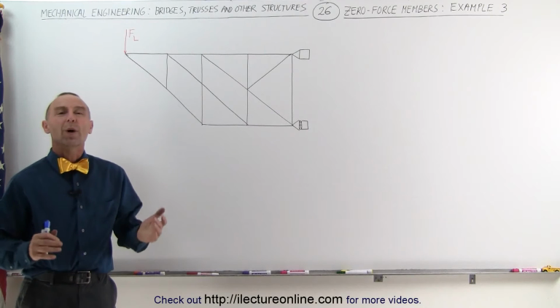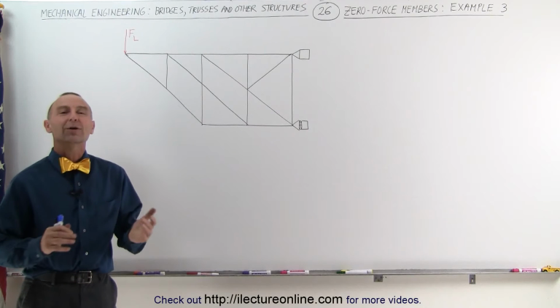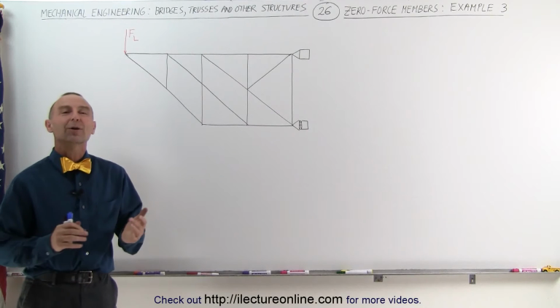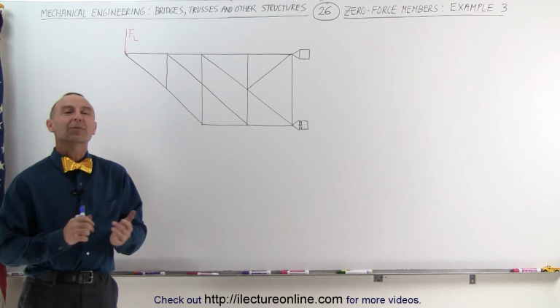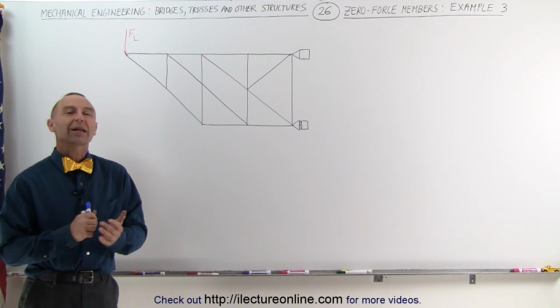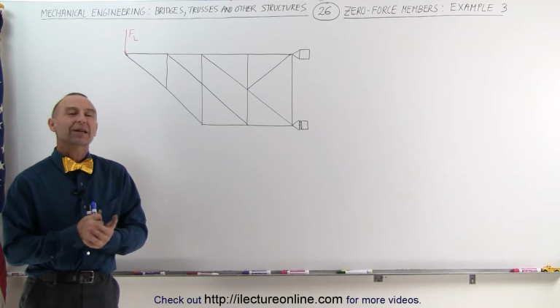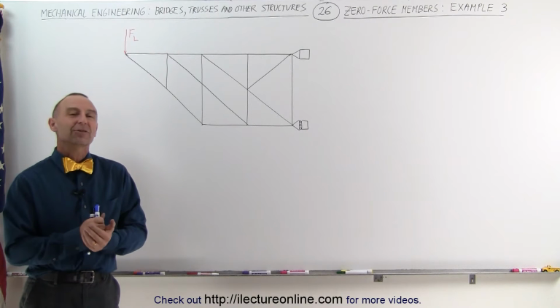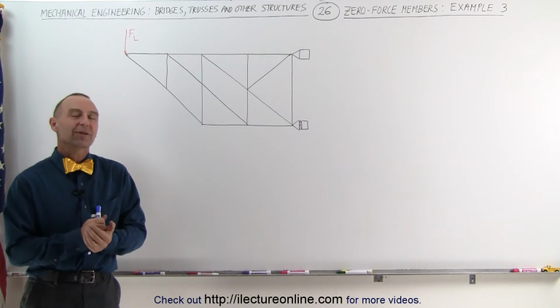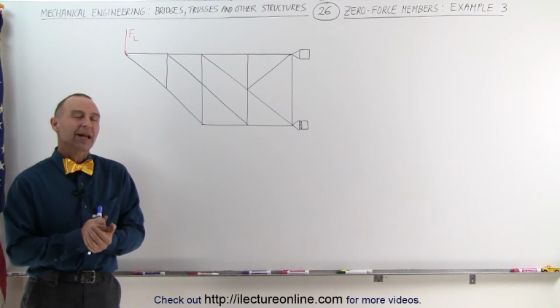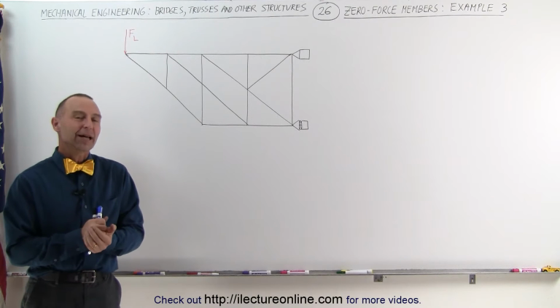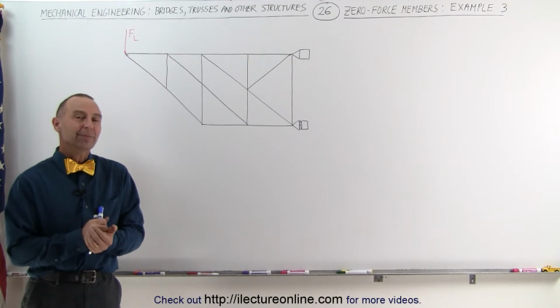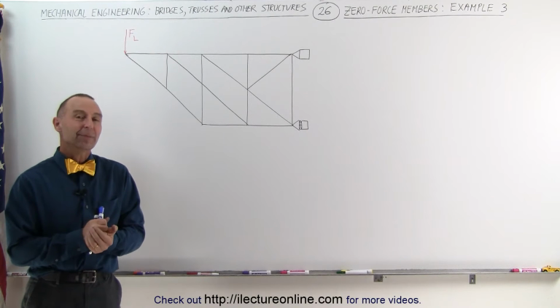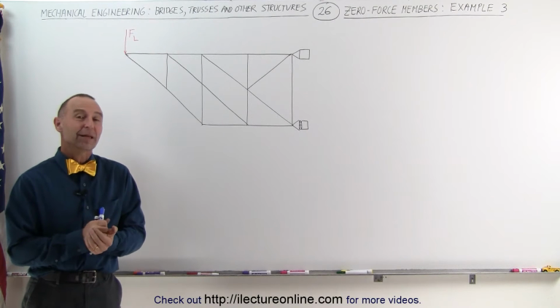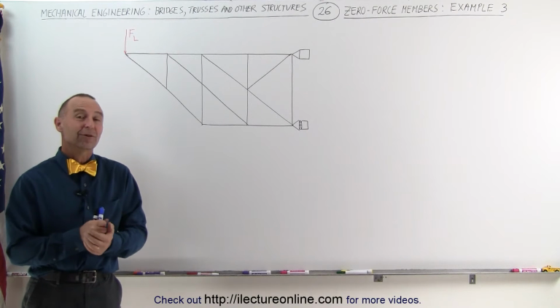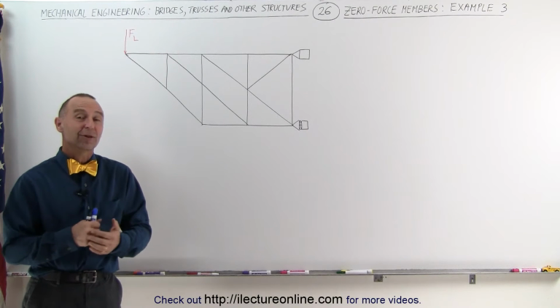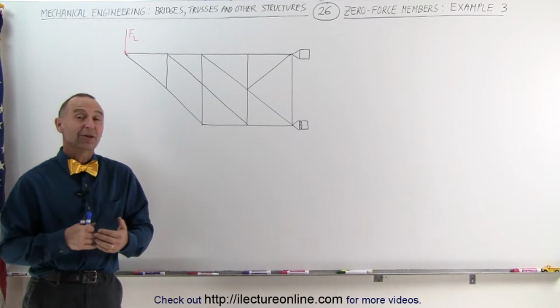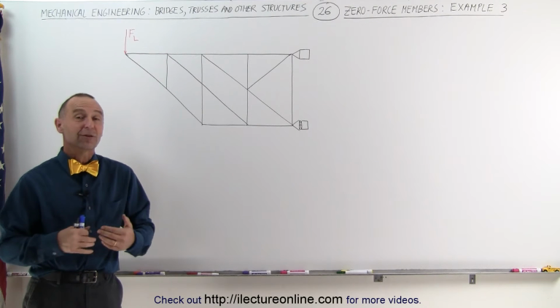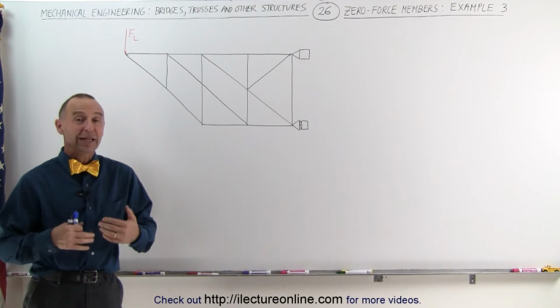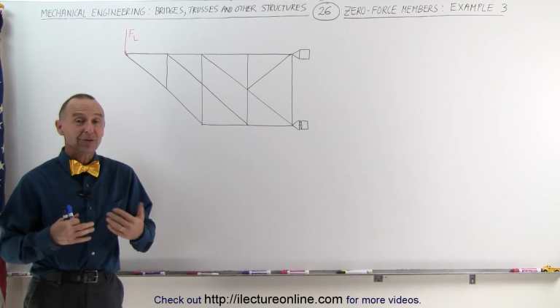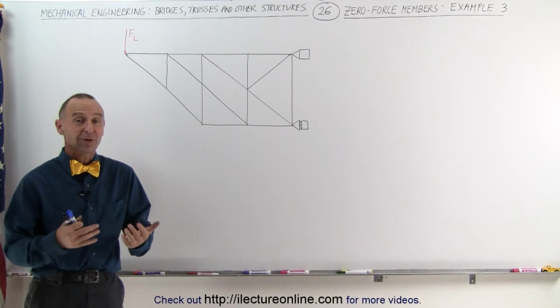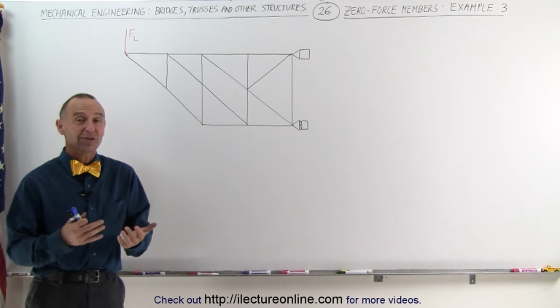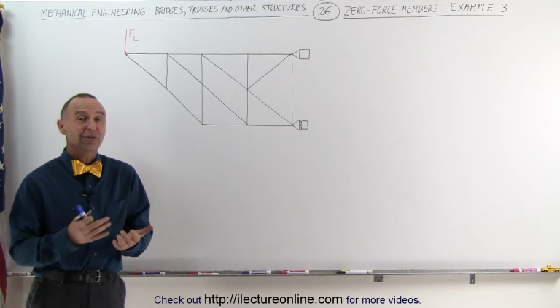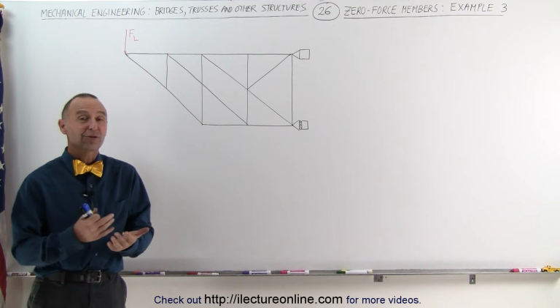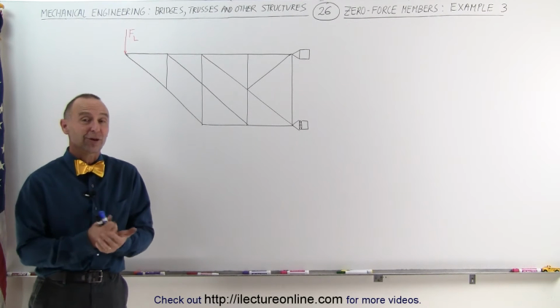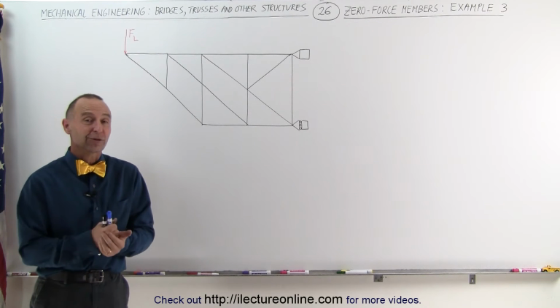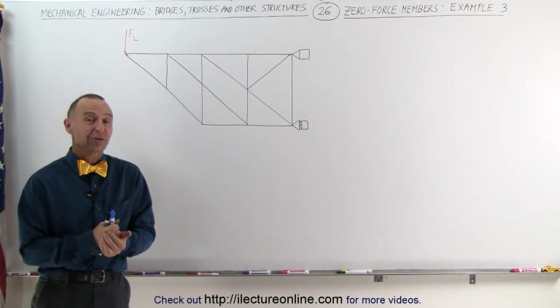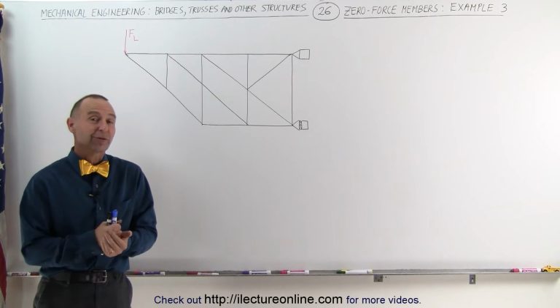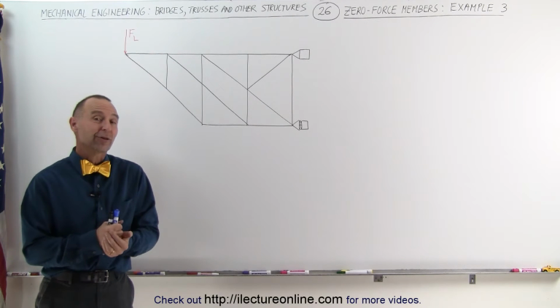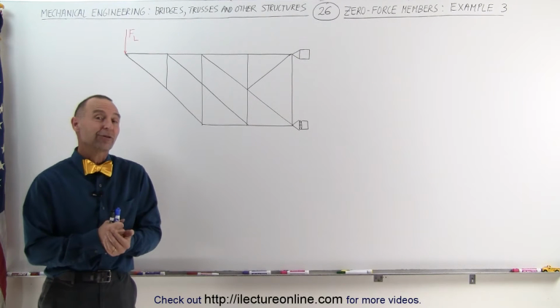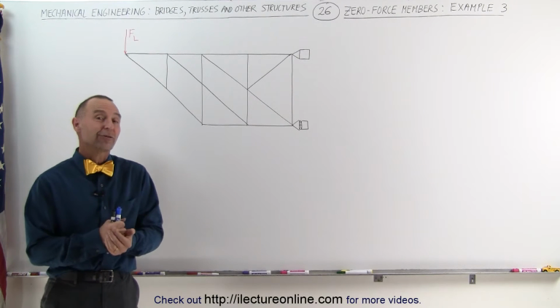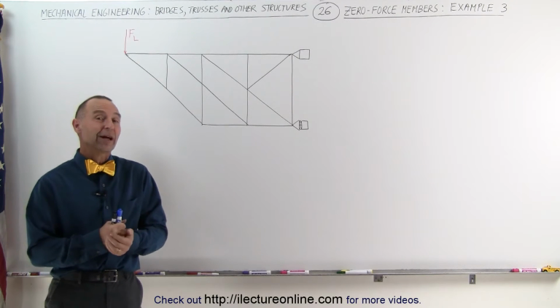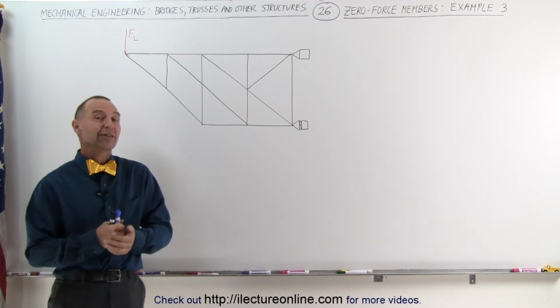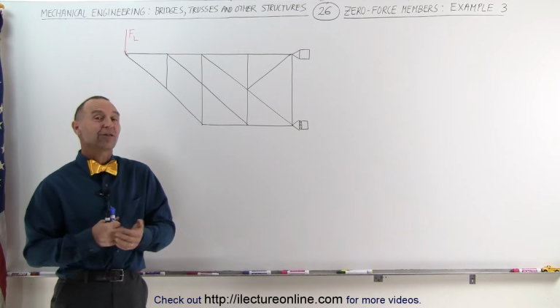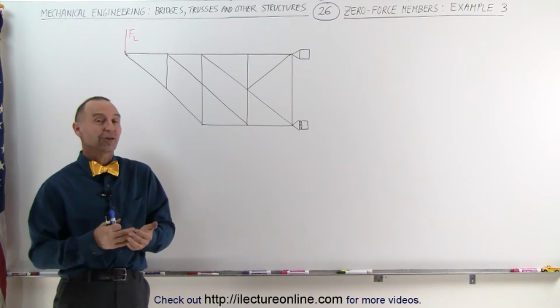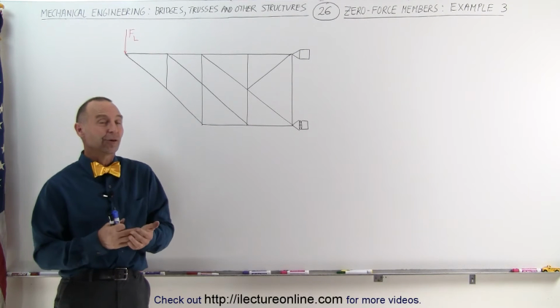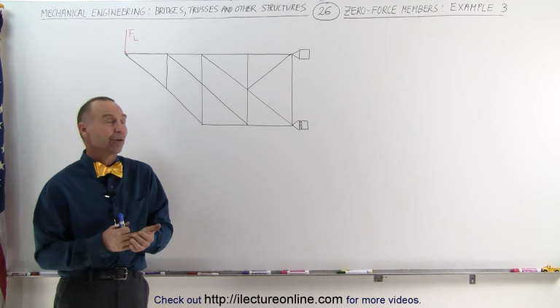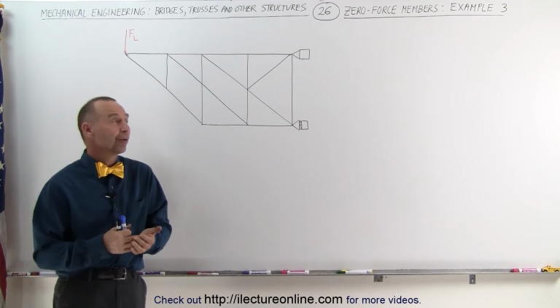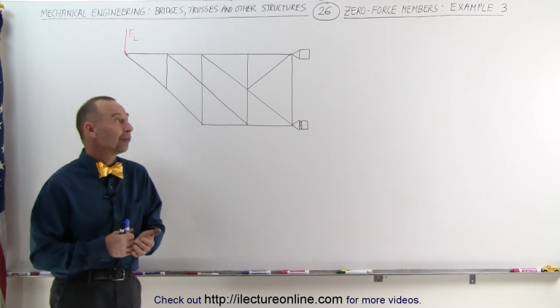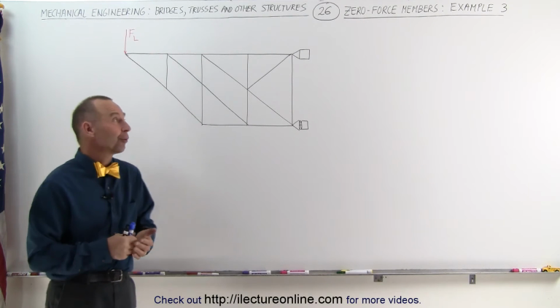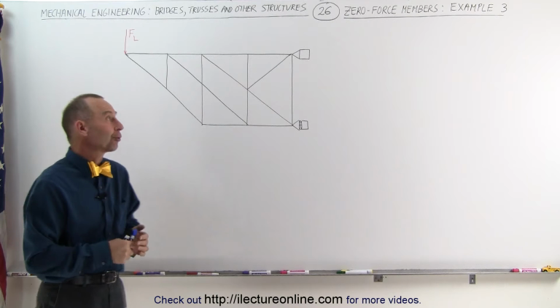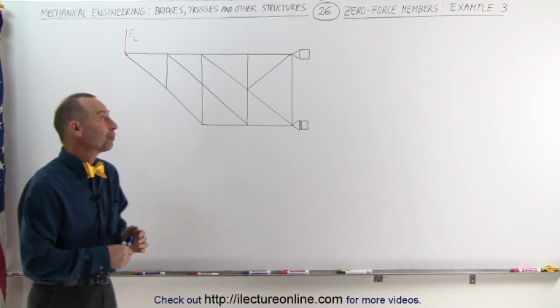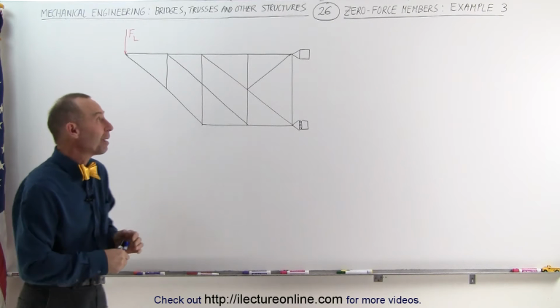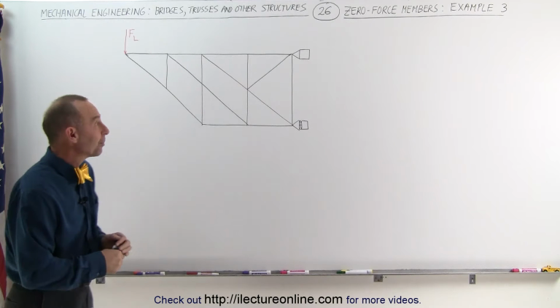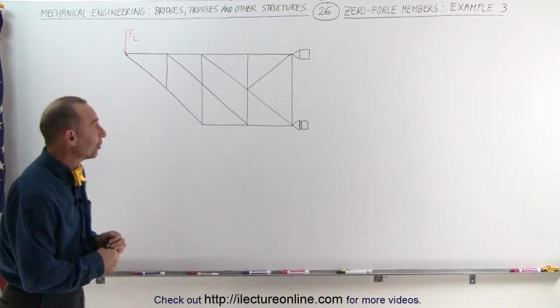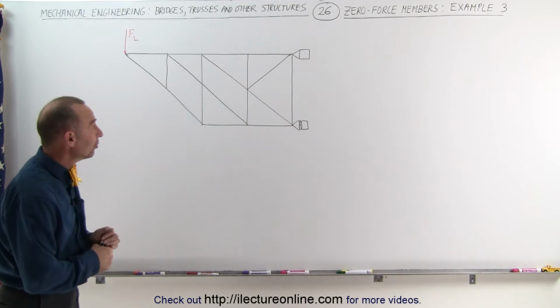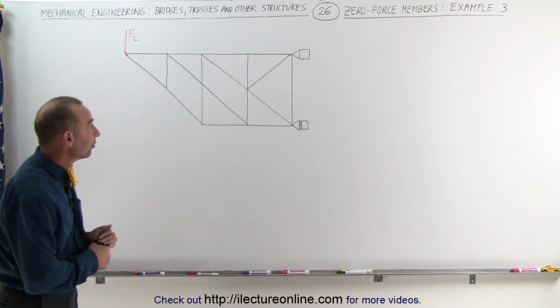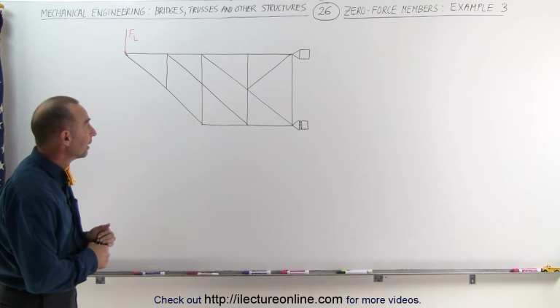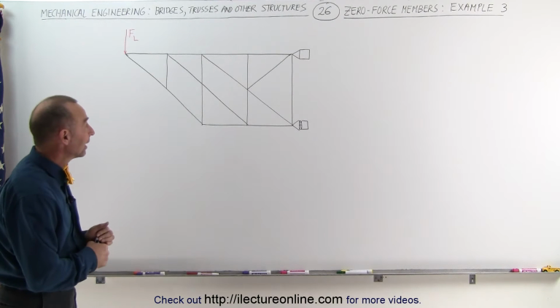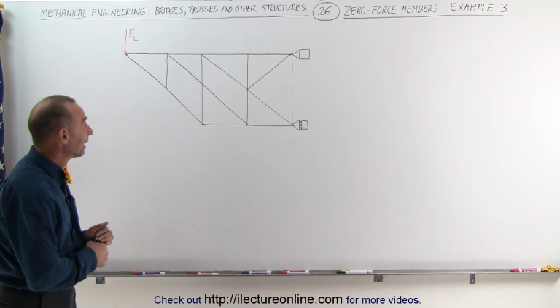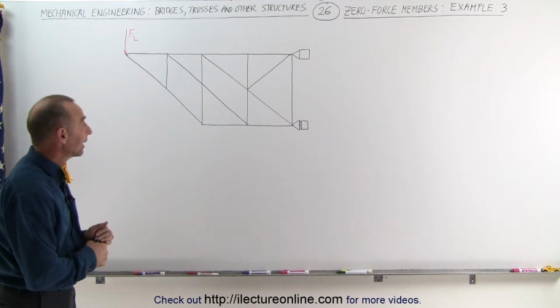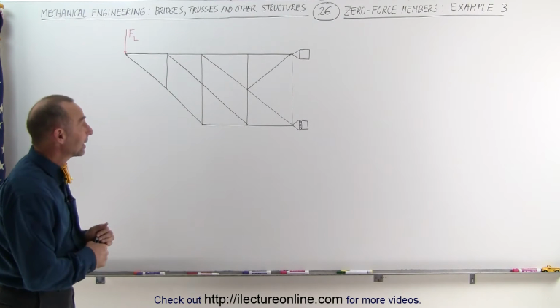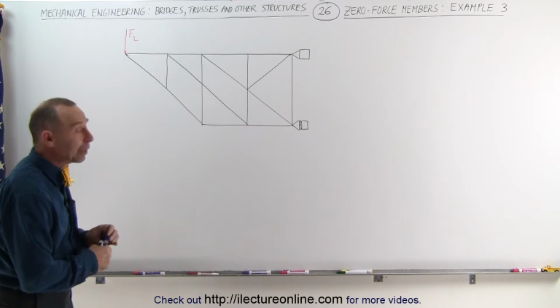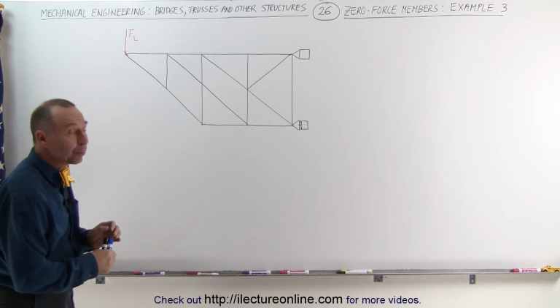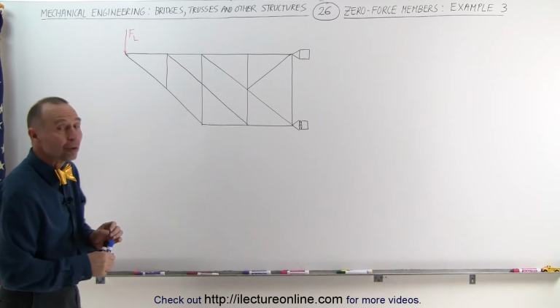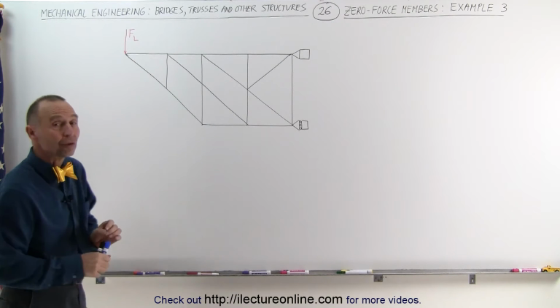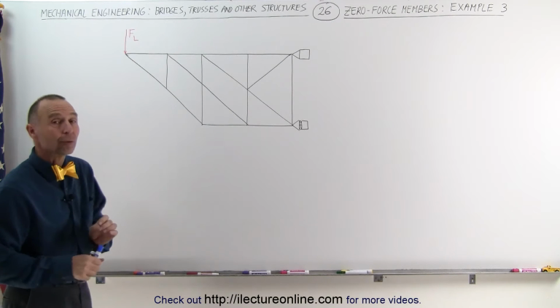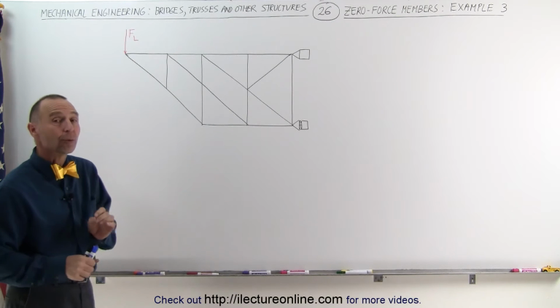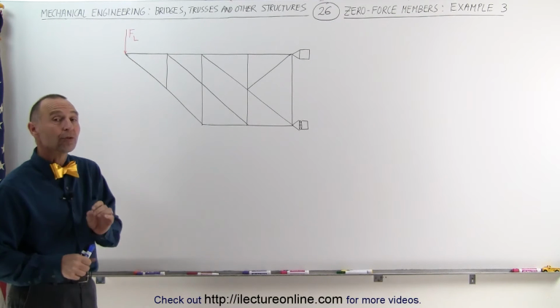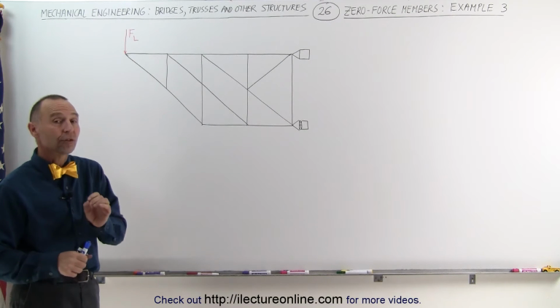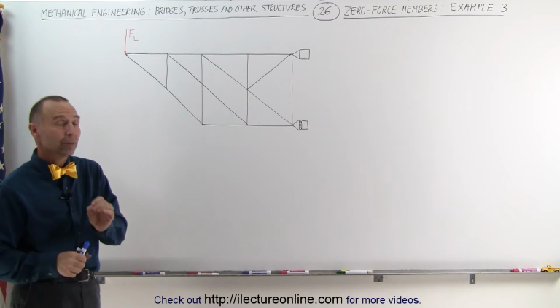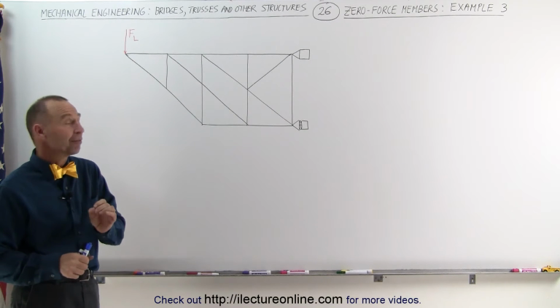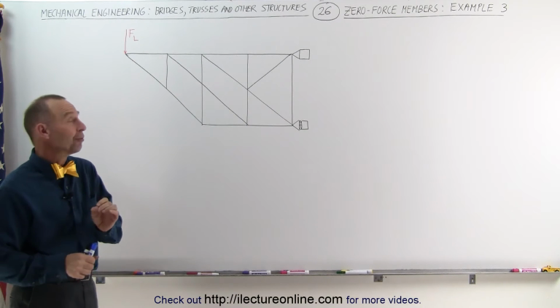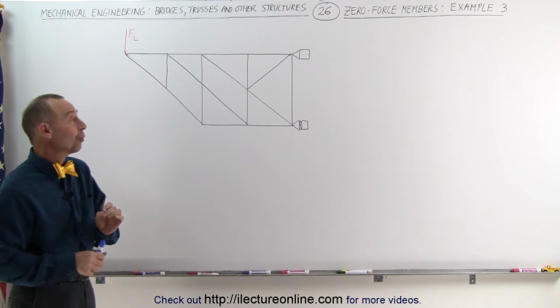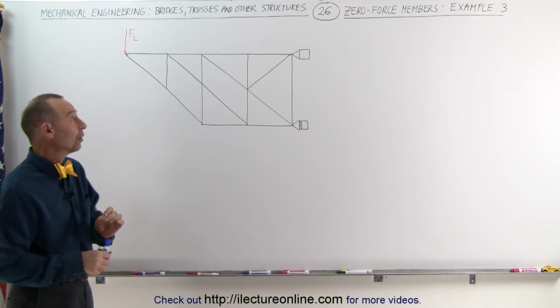Welcome to Electronline. Here's another interesting structure for us to find the zero force members. We use the rules as before.